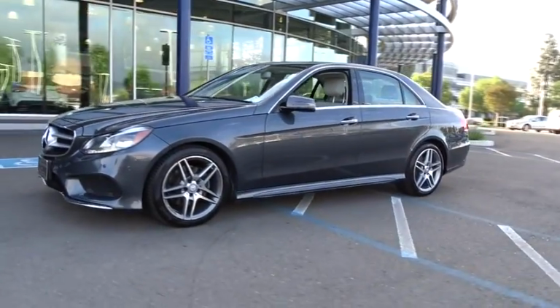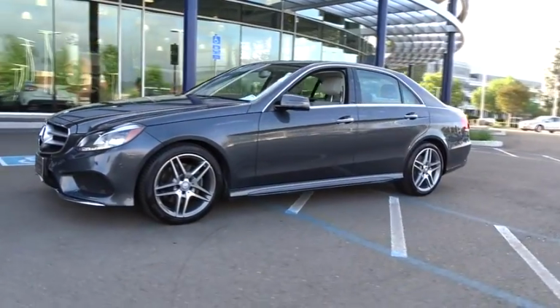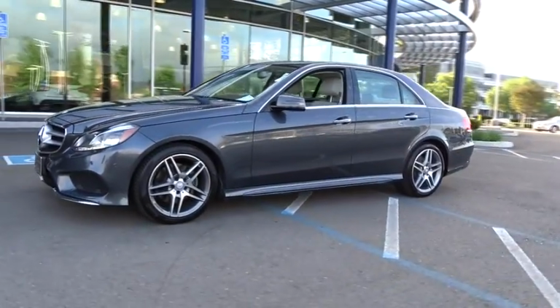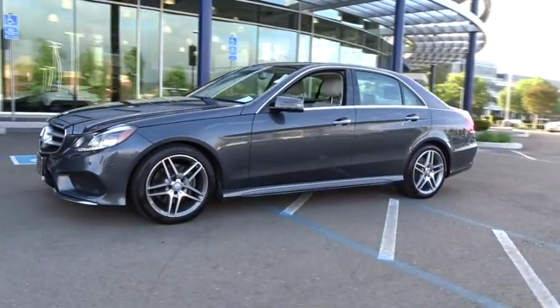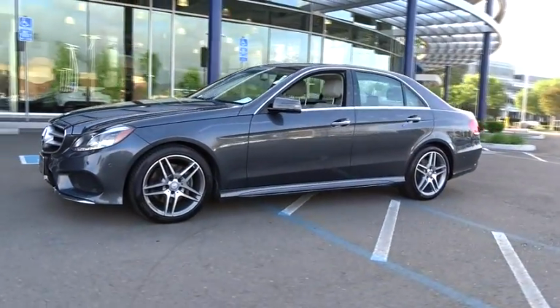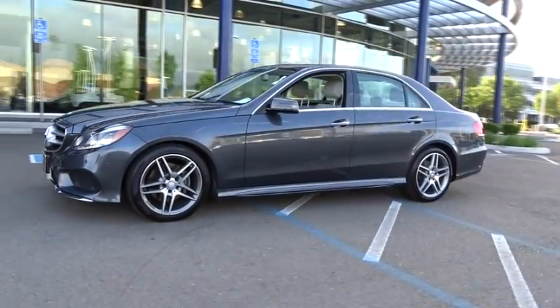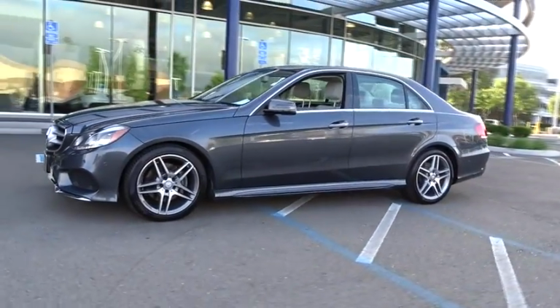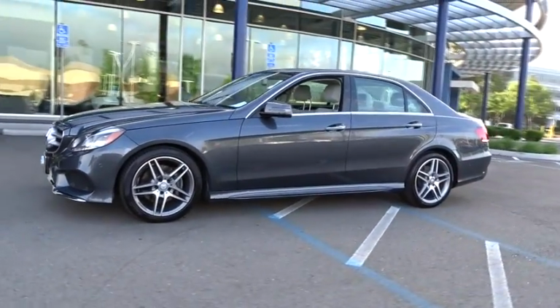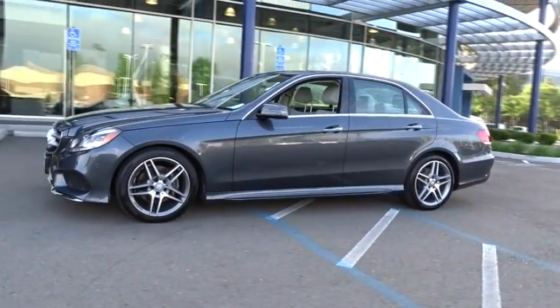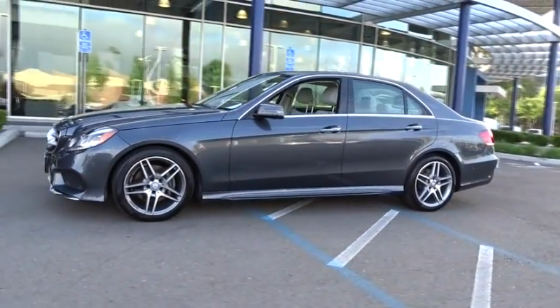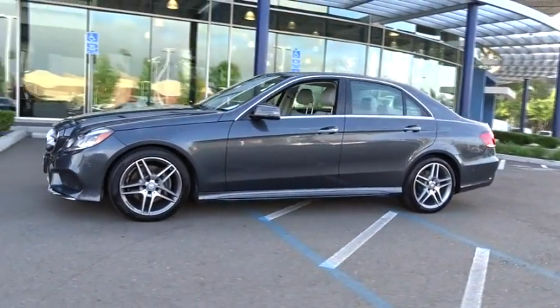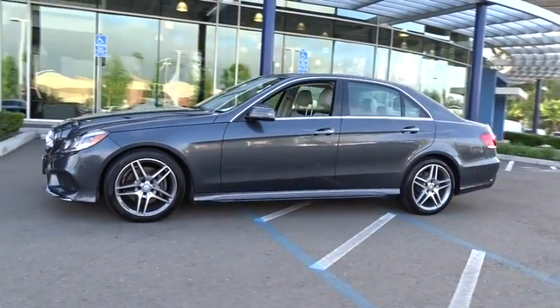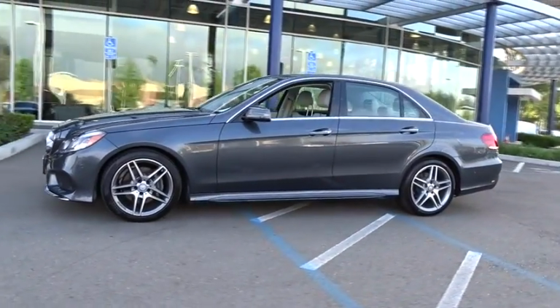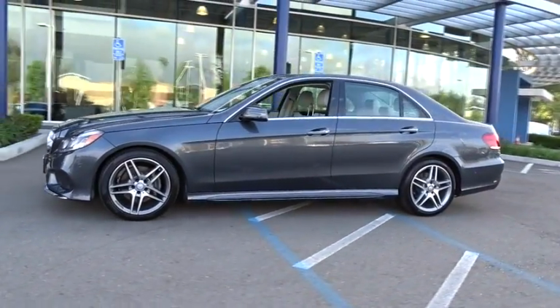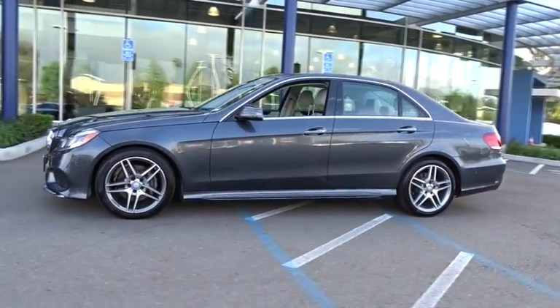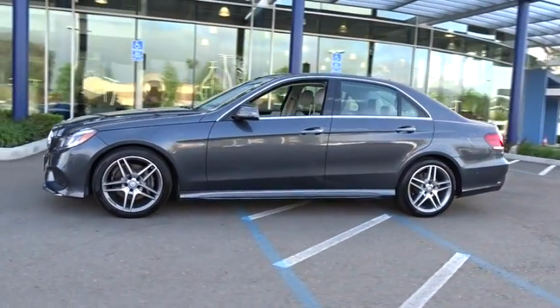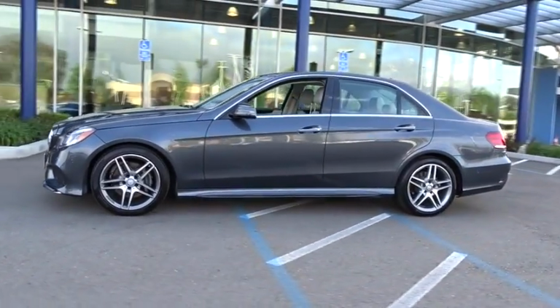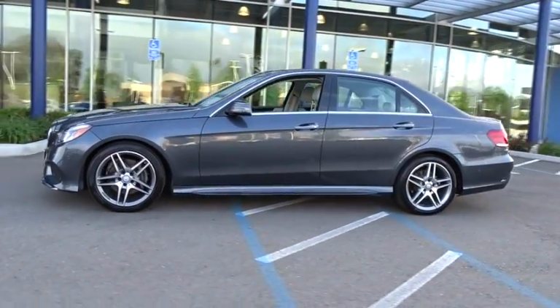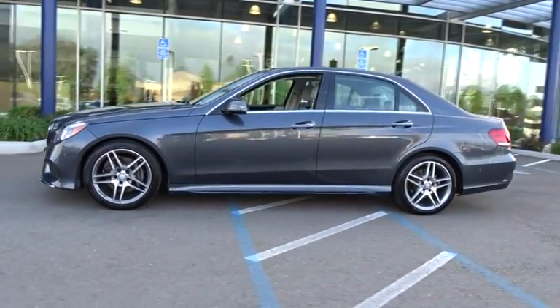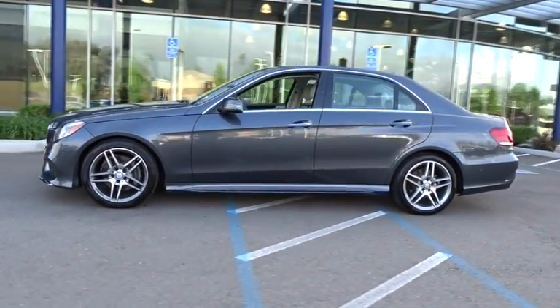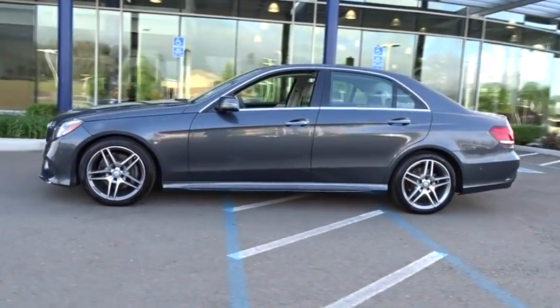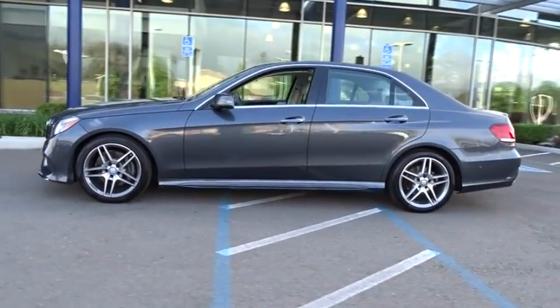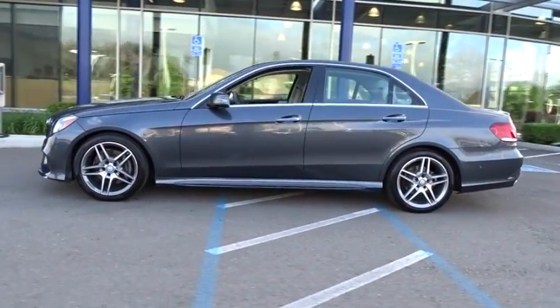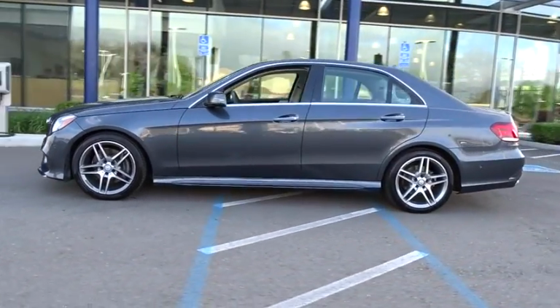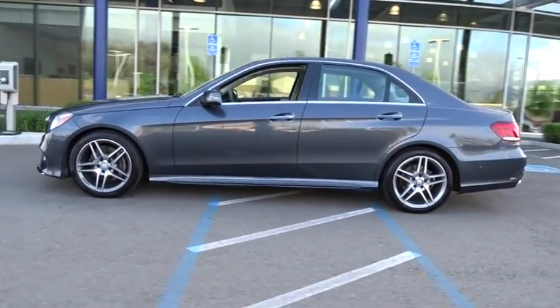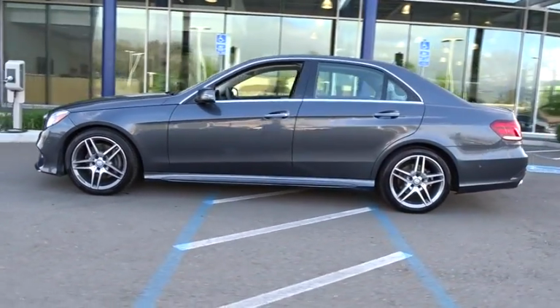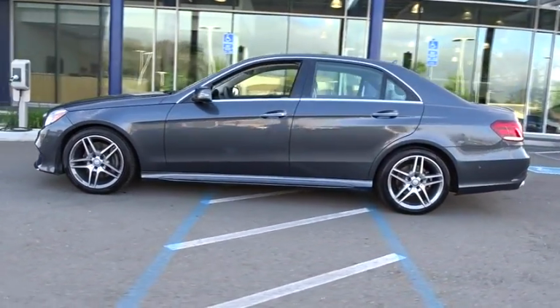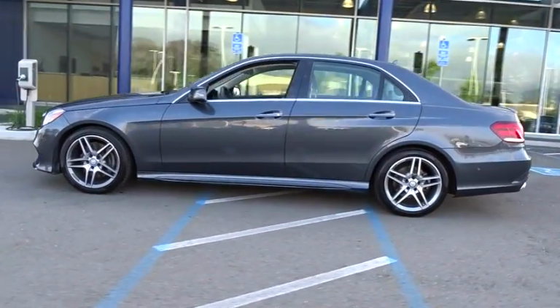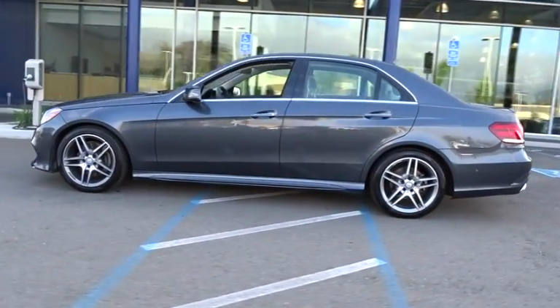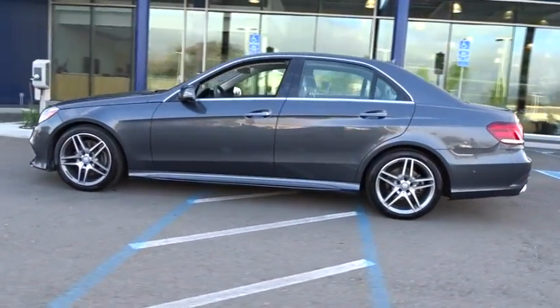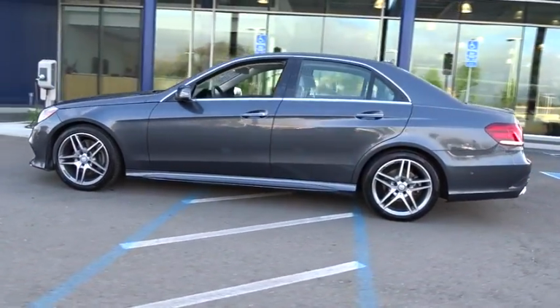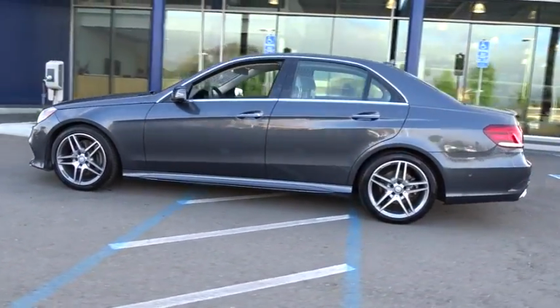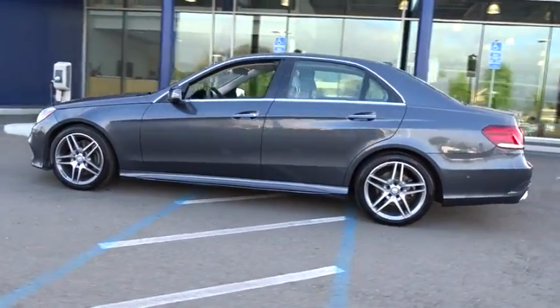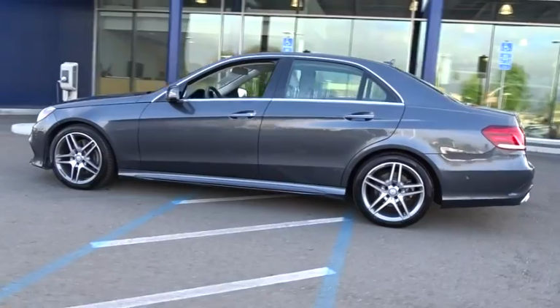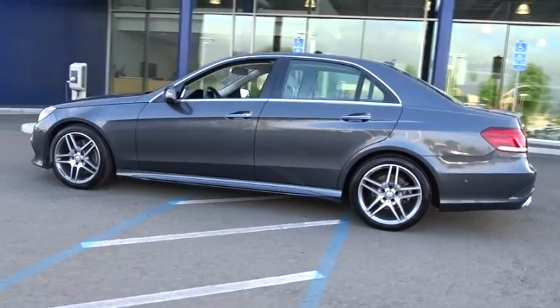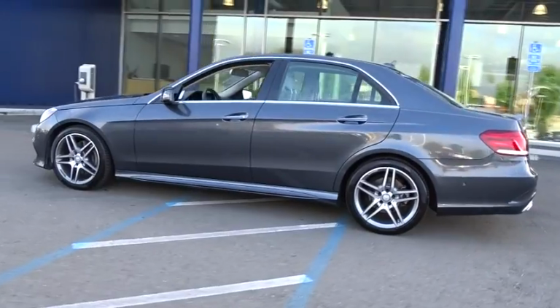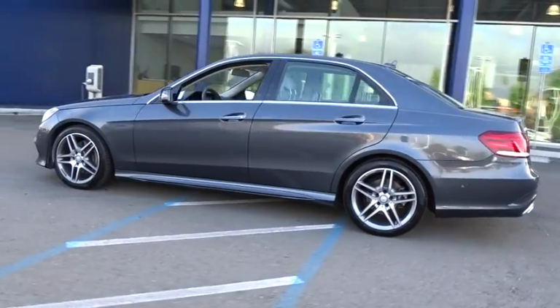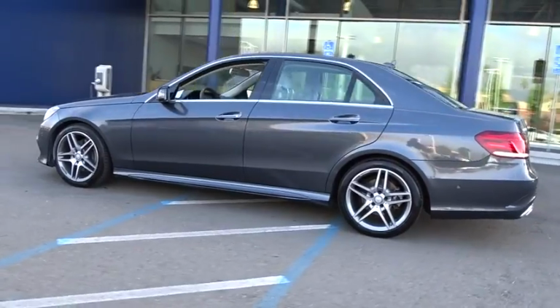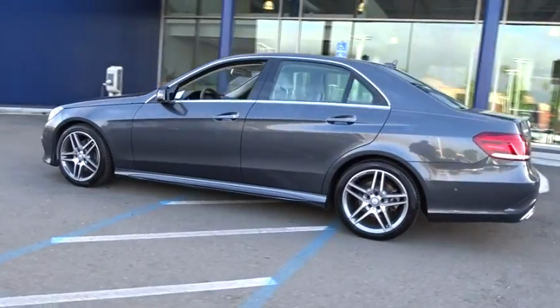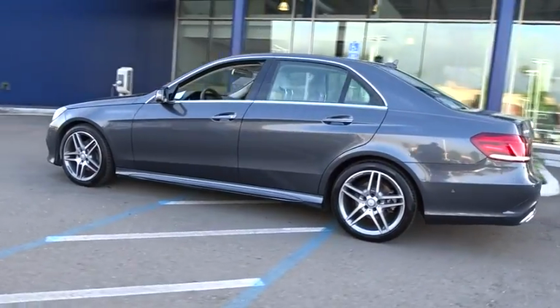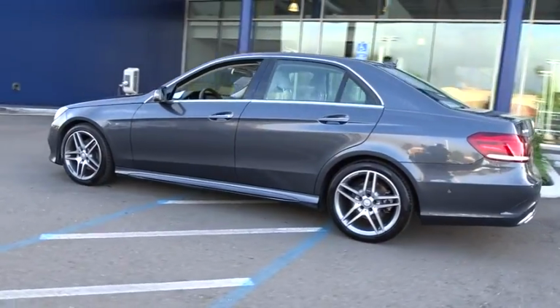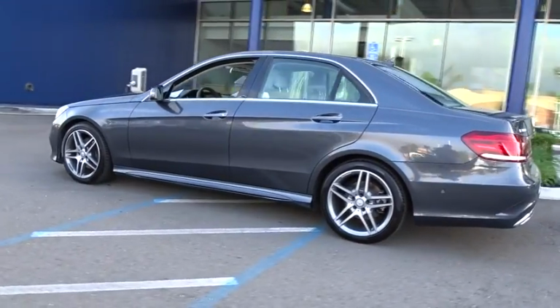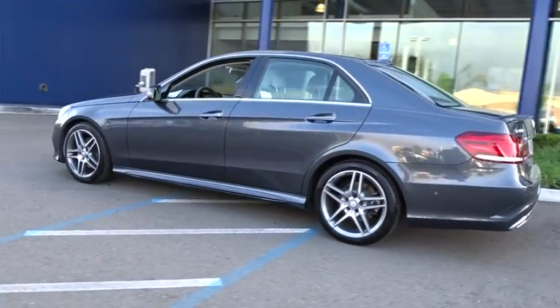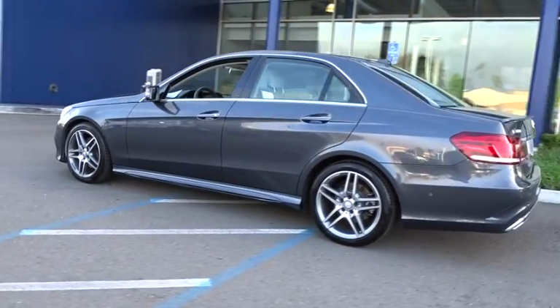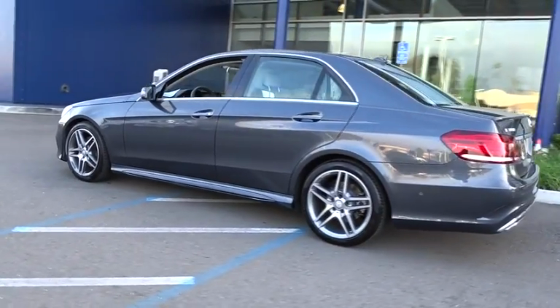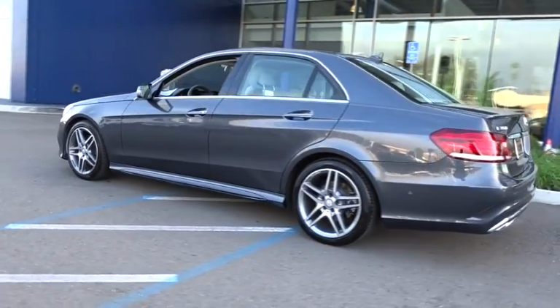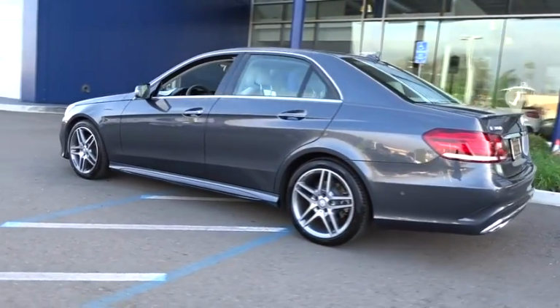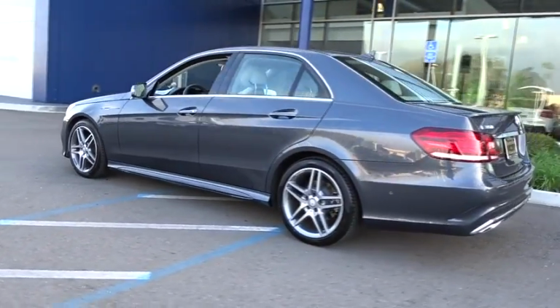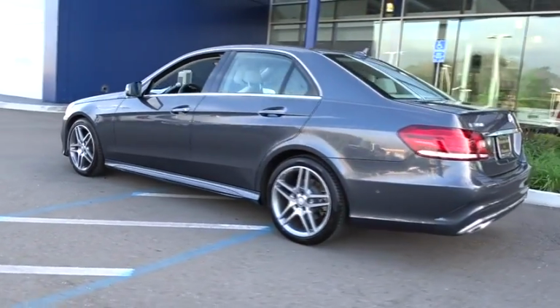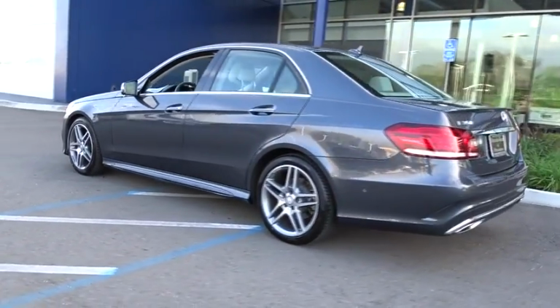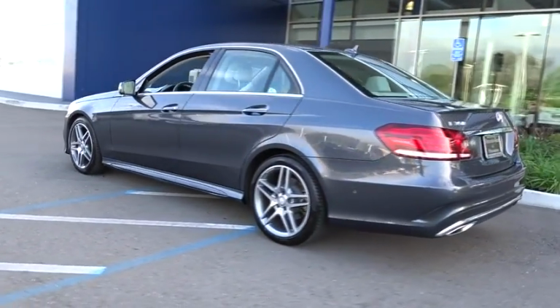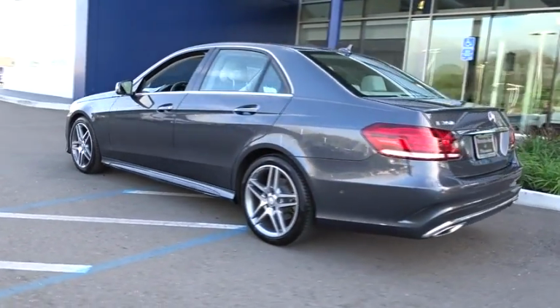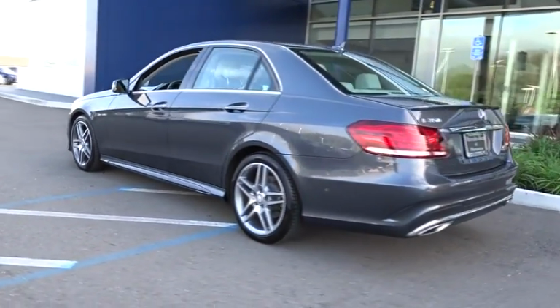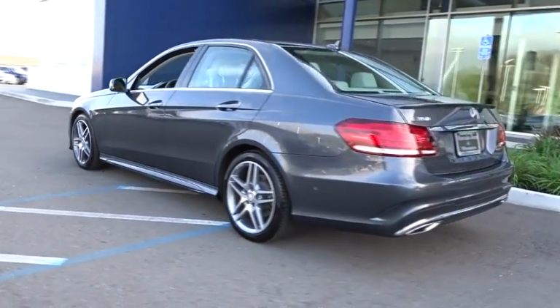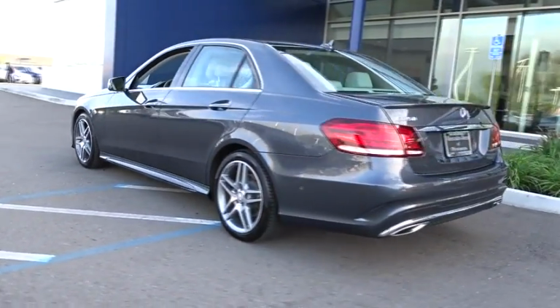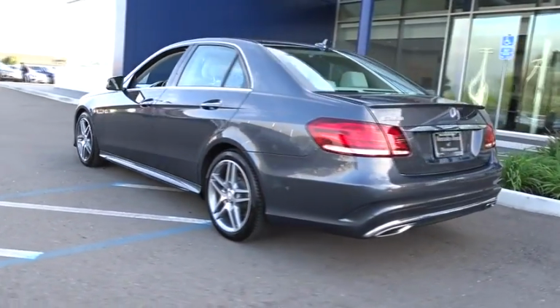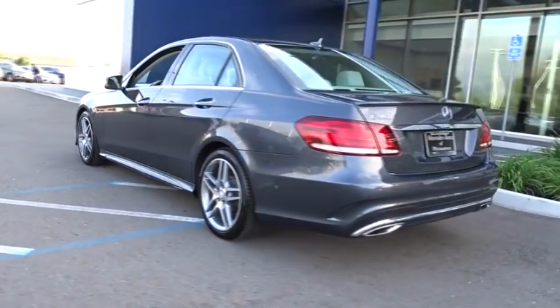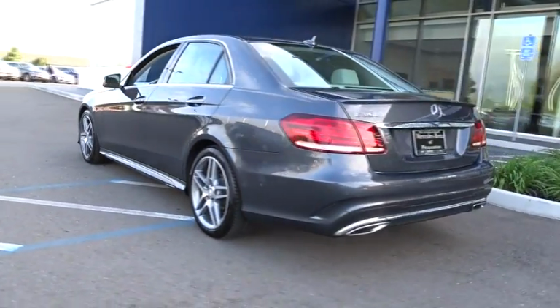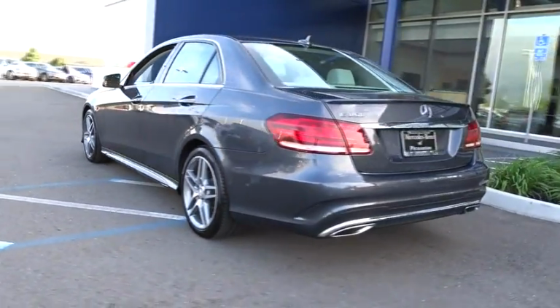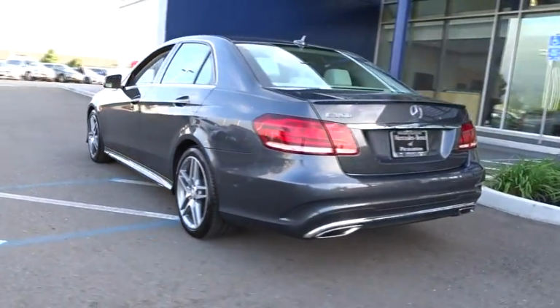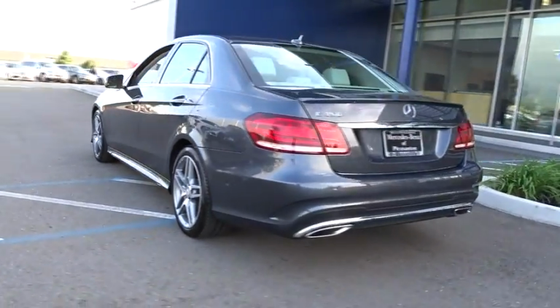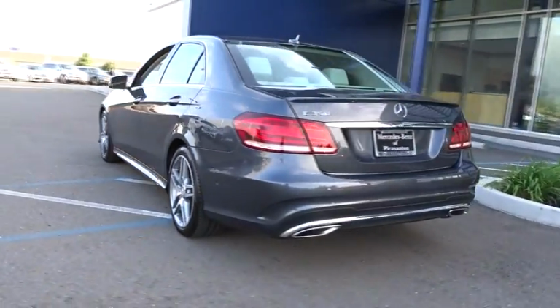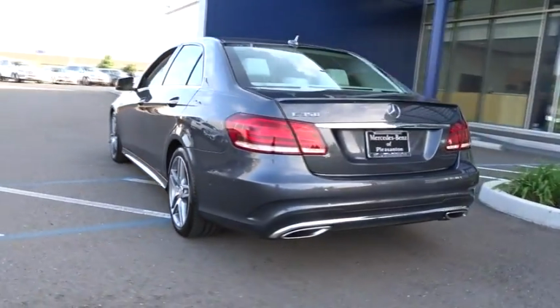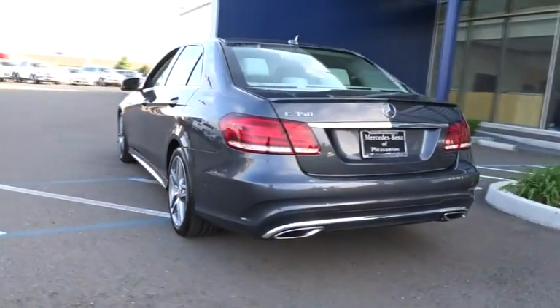The Mercedes E-Class is an impressive ride, very smooth and punchy. This vehicle has less than 45,000 miles.